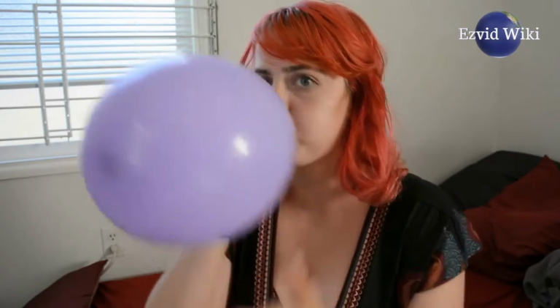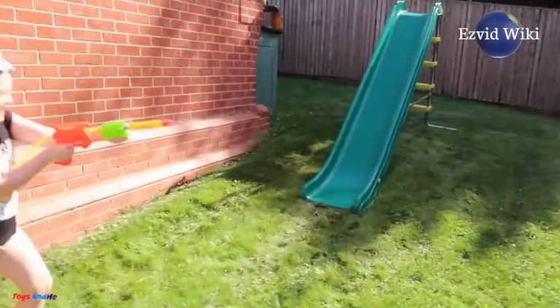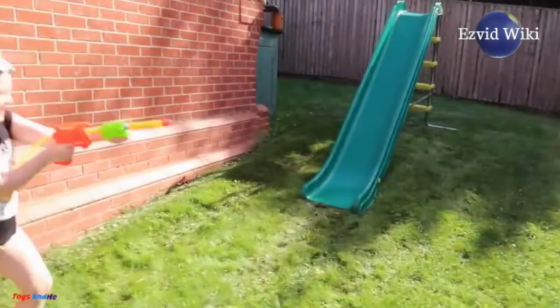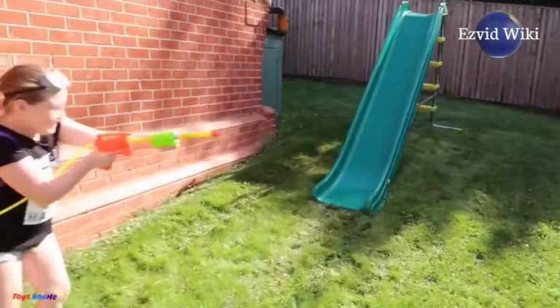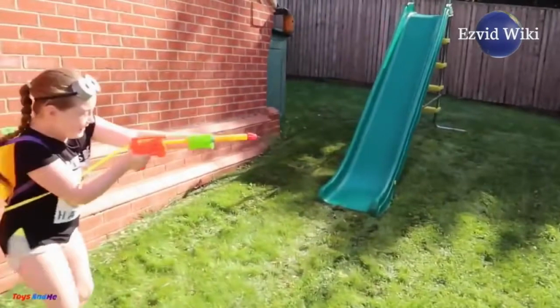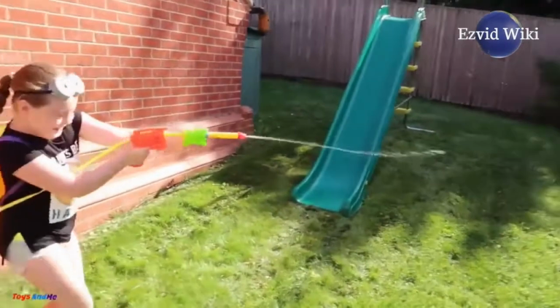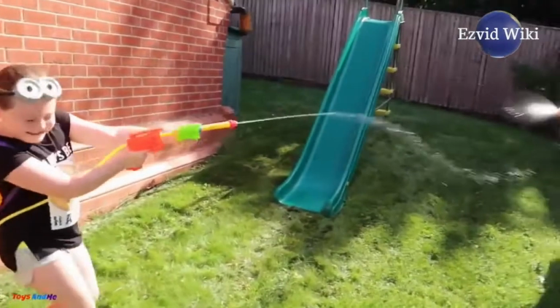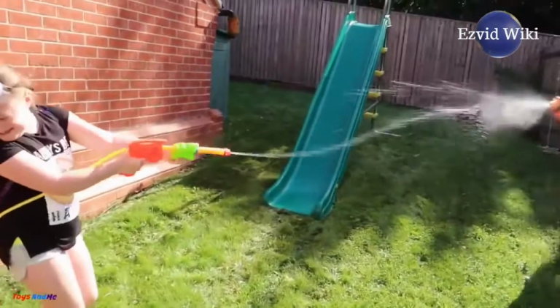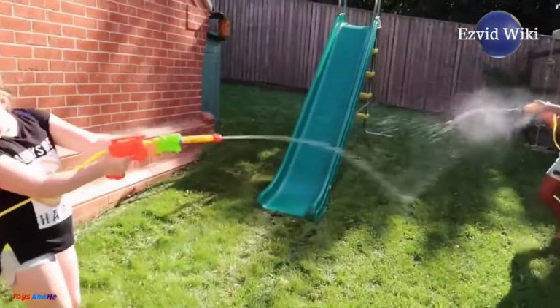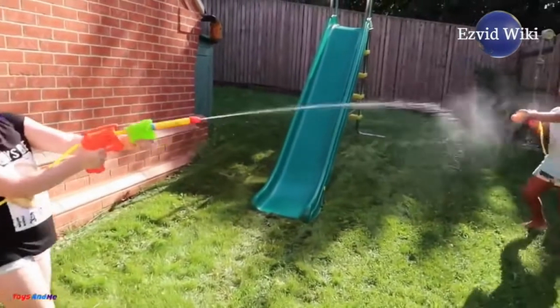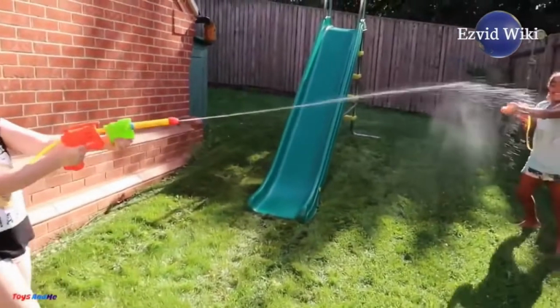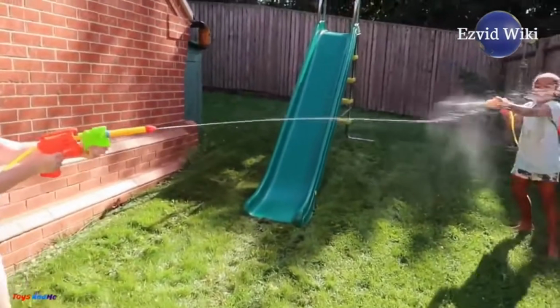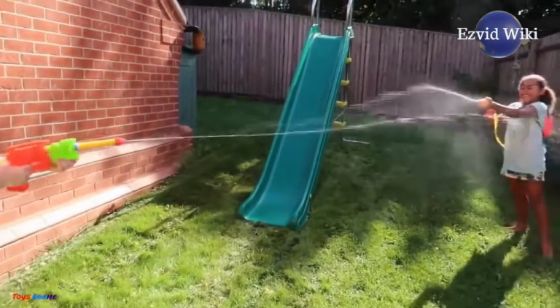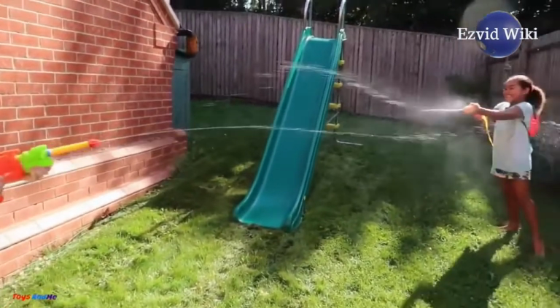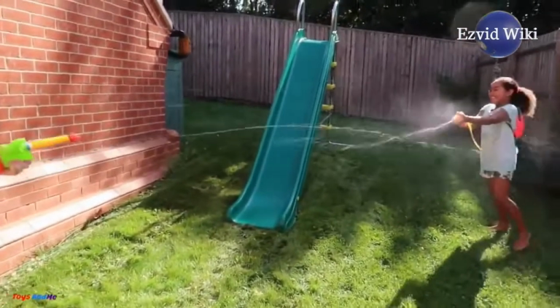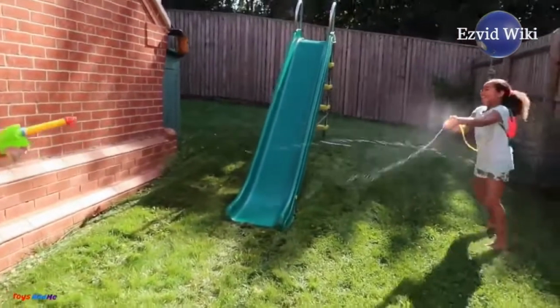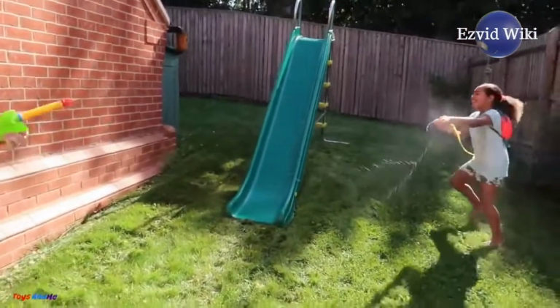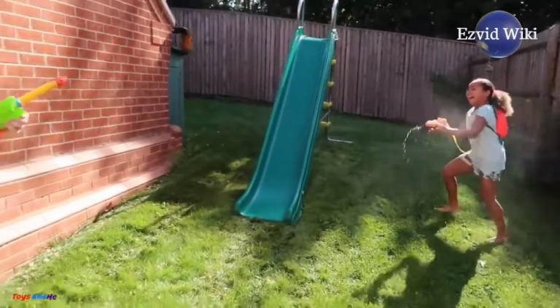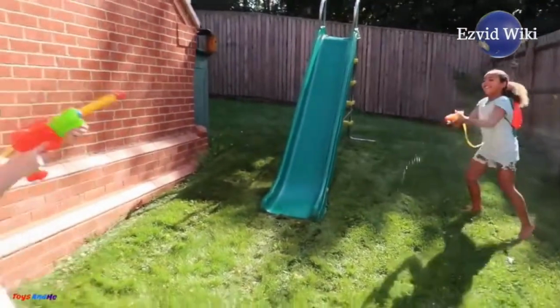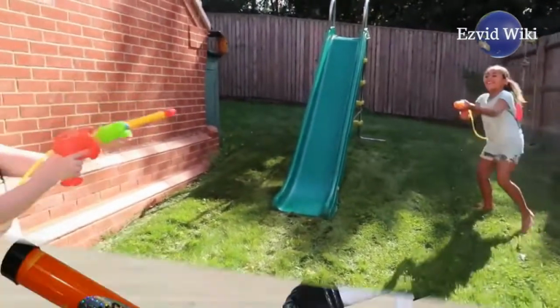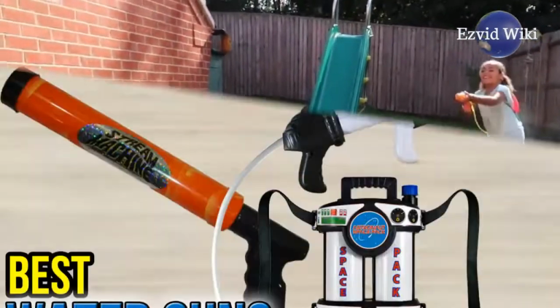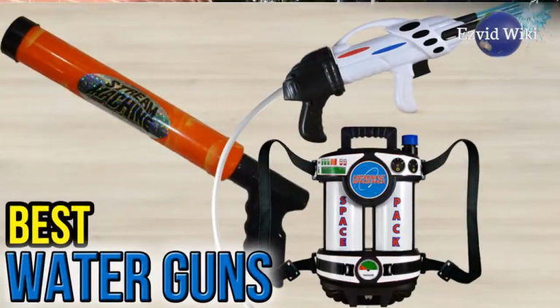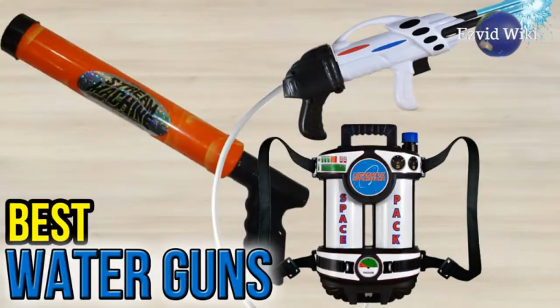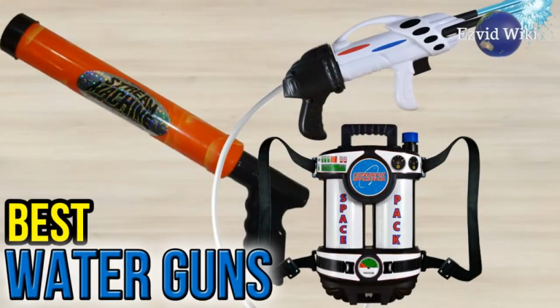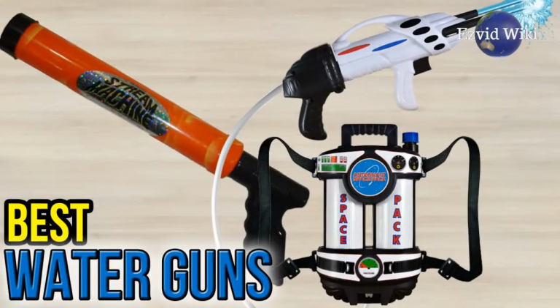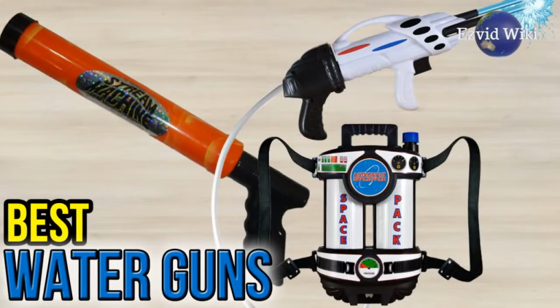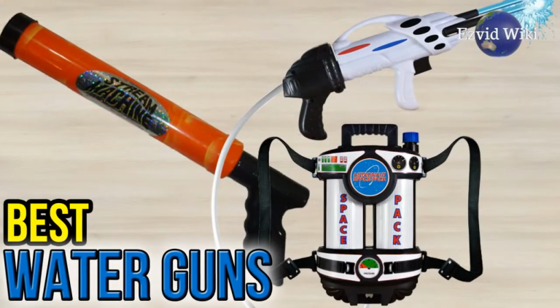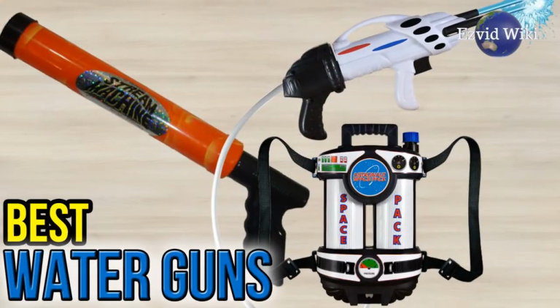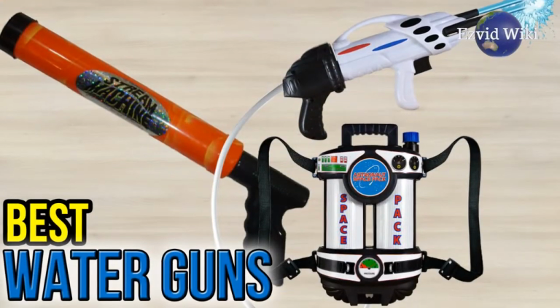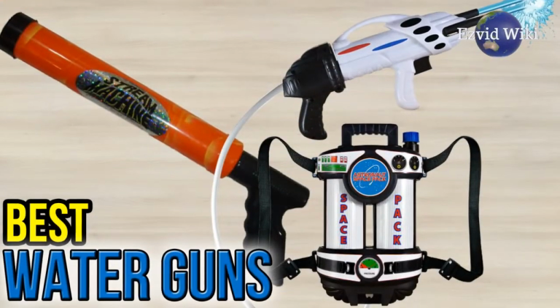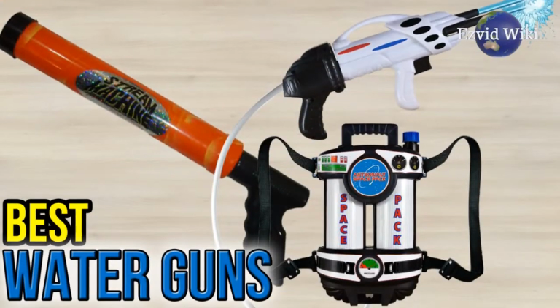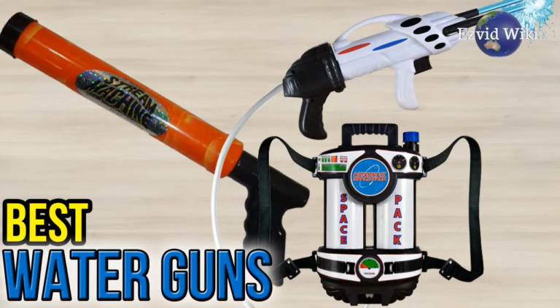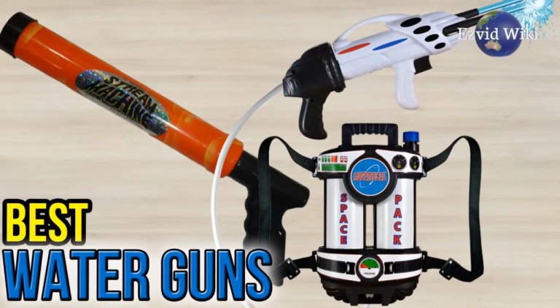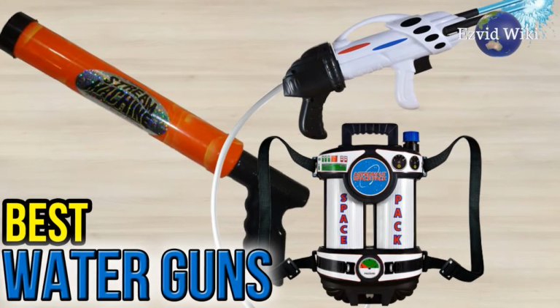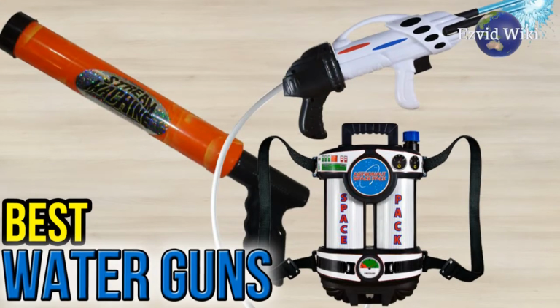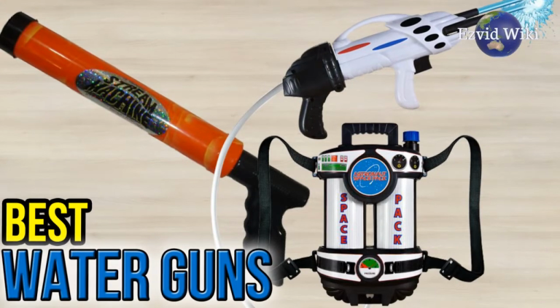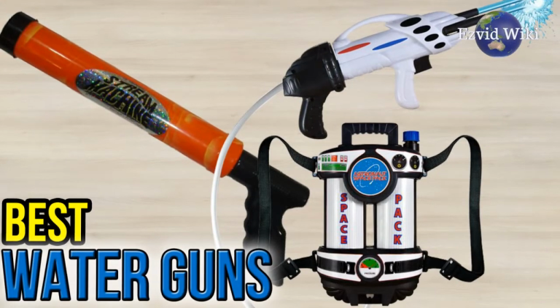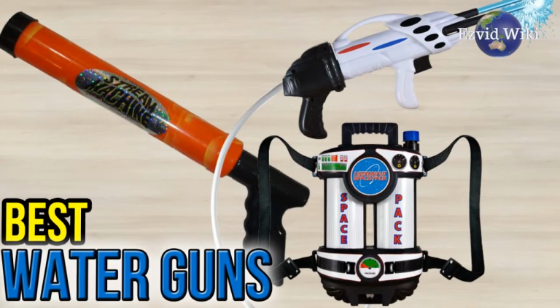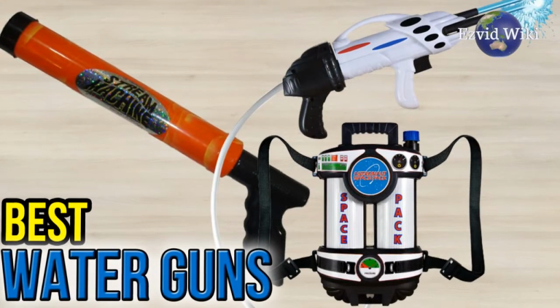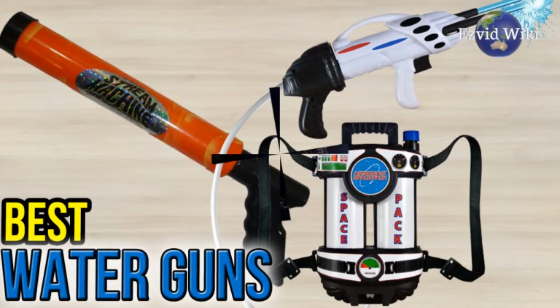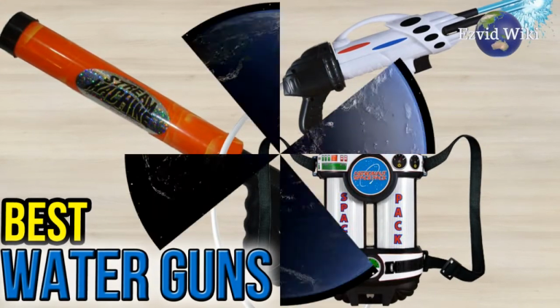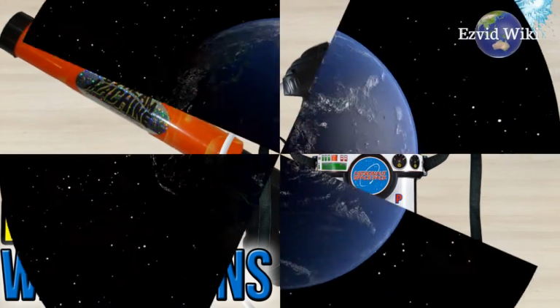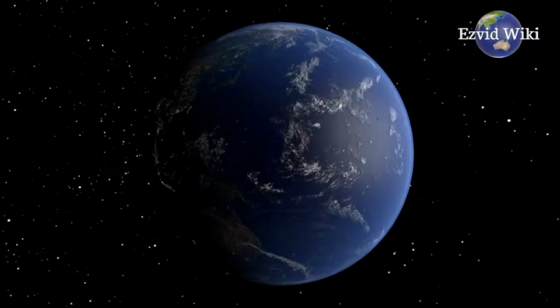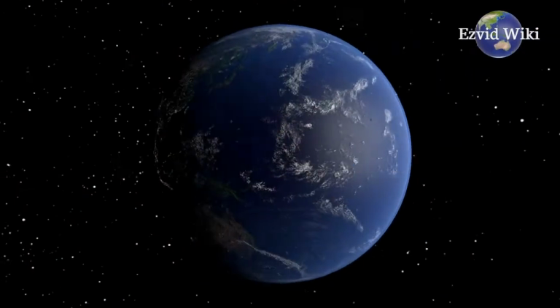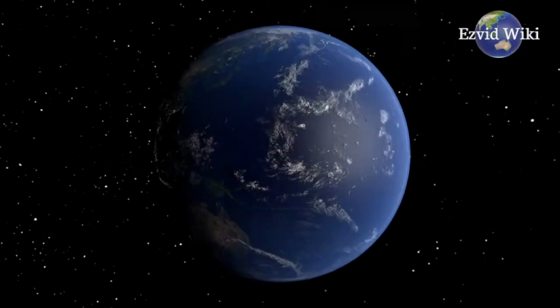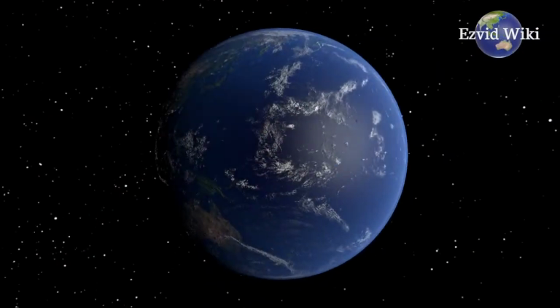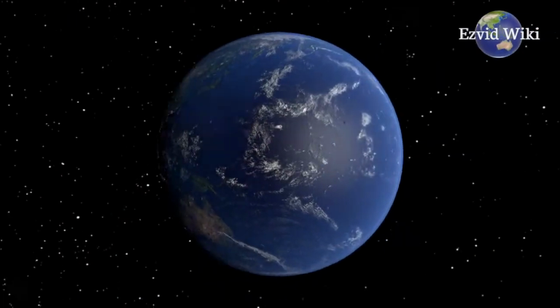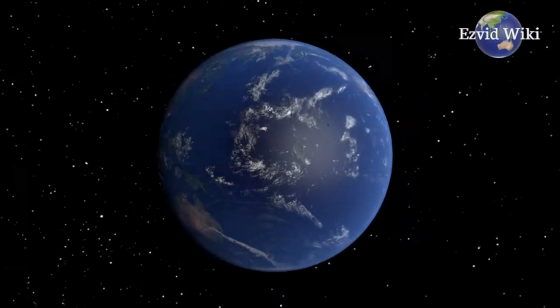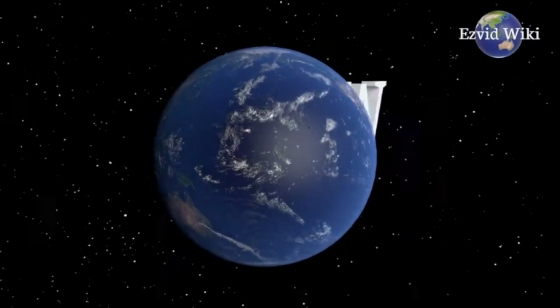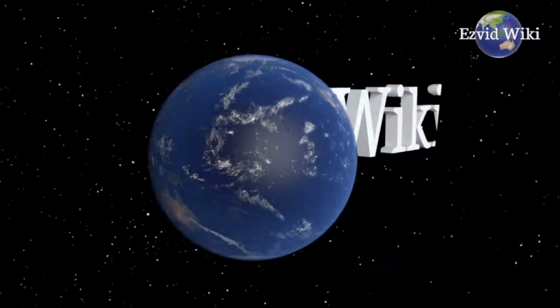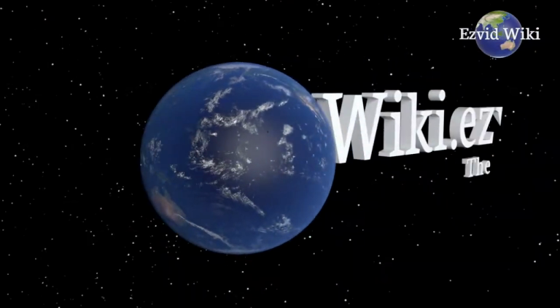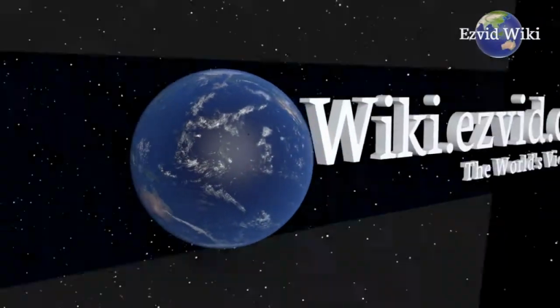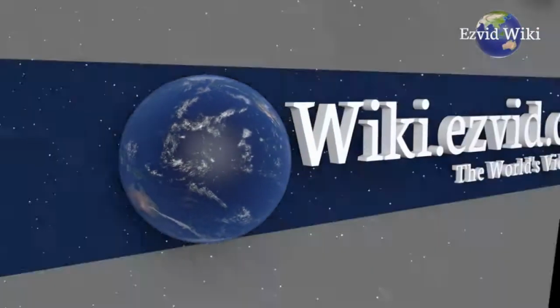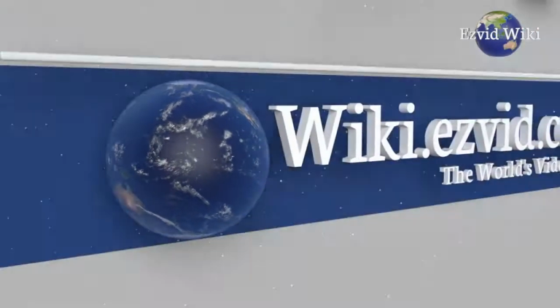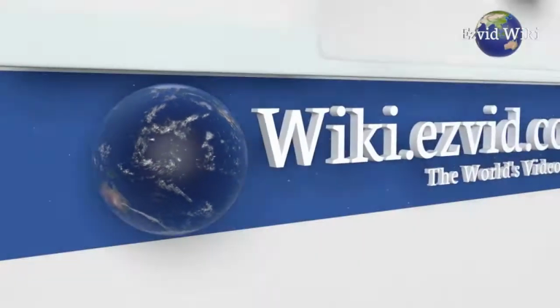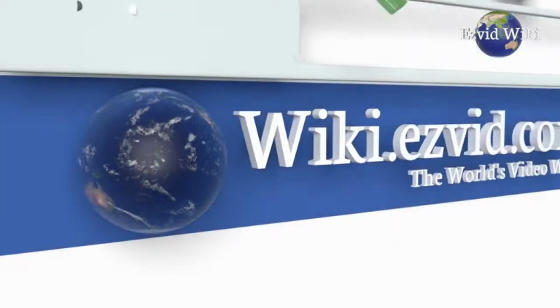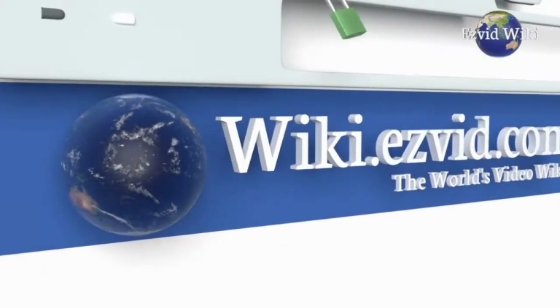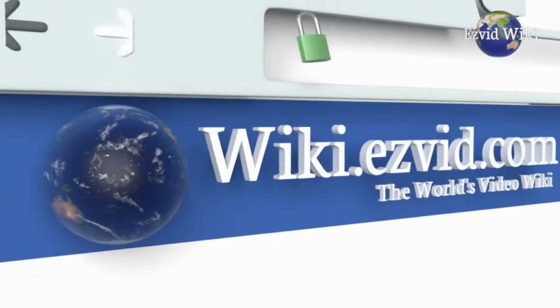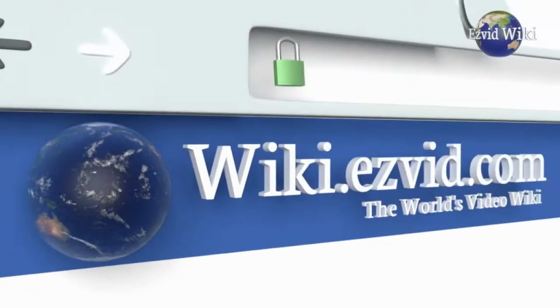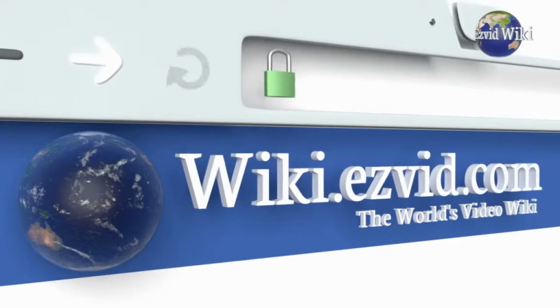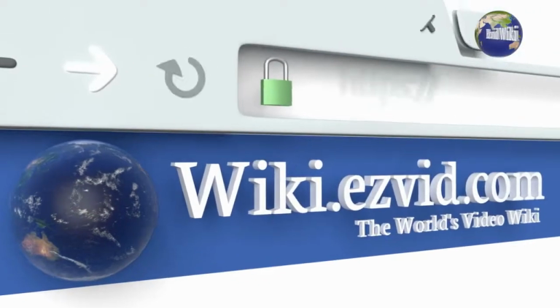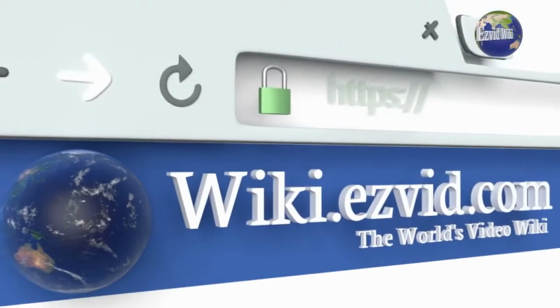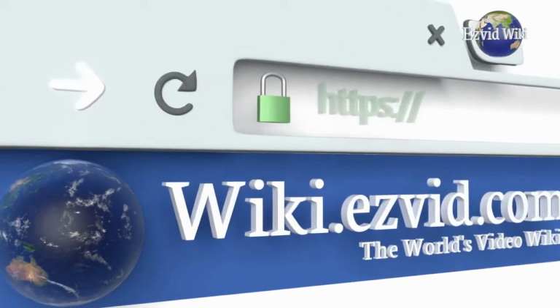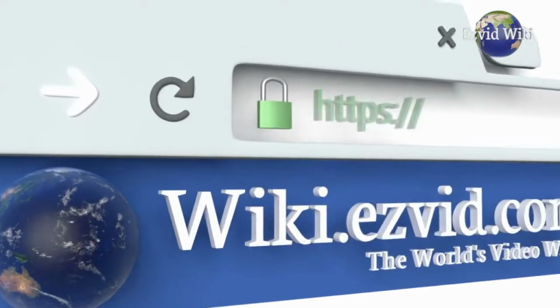See the most recently updated list of the best water guns you can find. Go to EasyVidWiki, or click beneath this video.